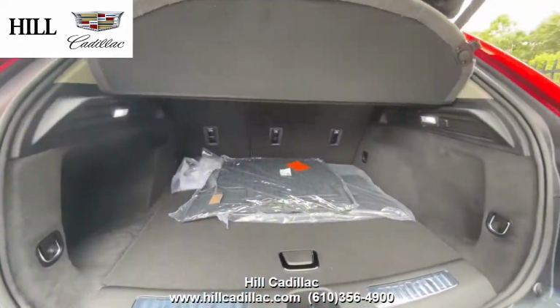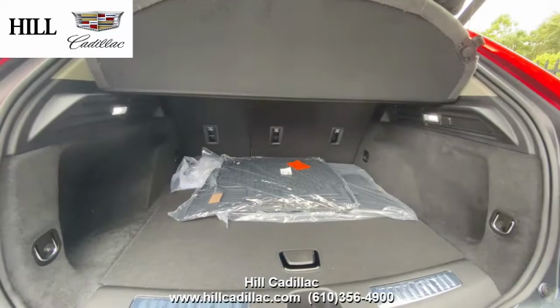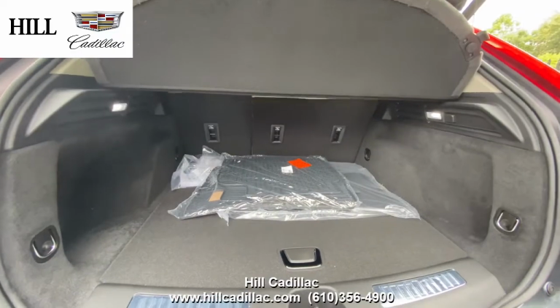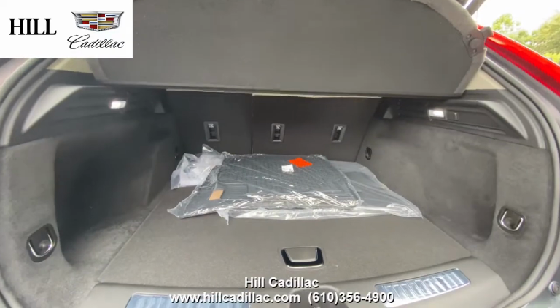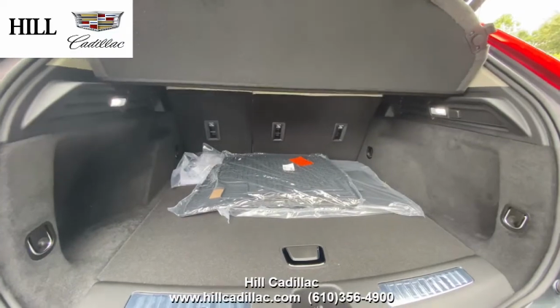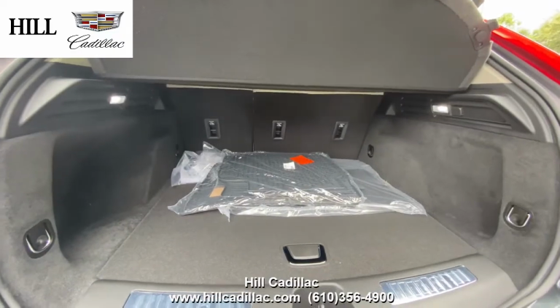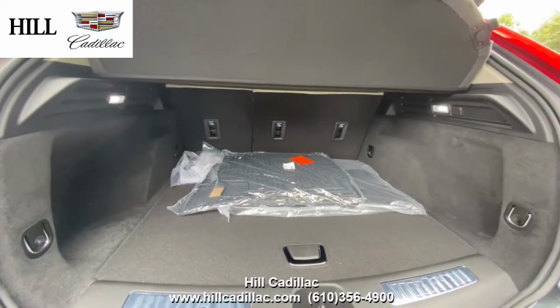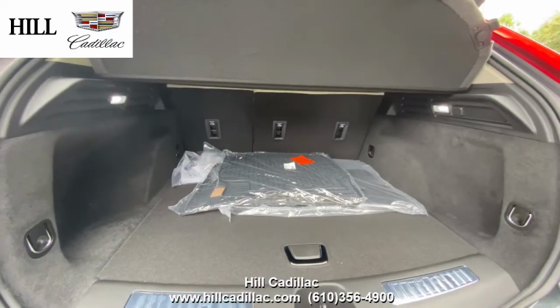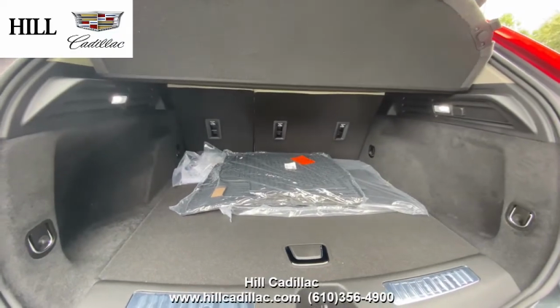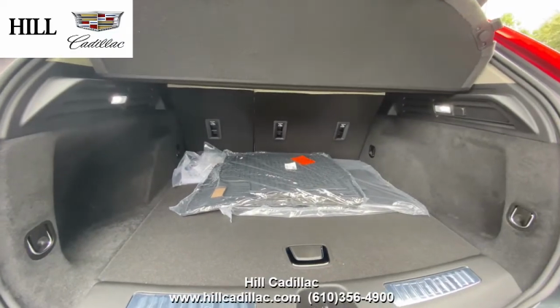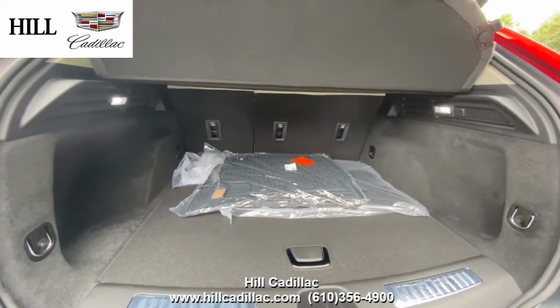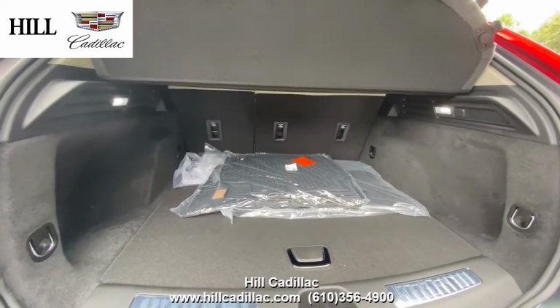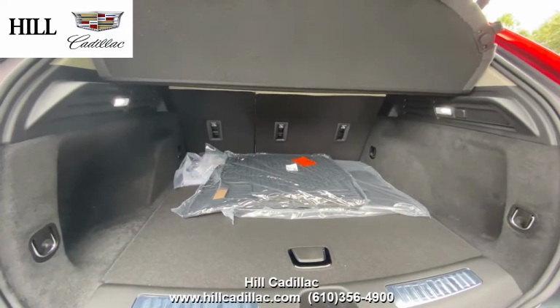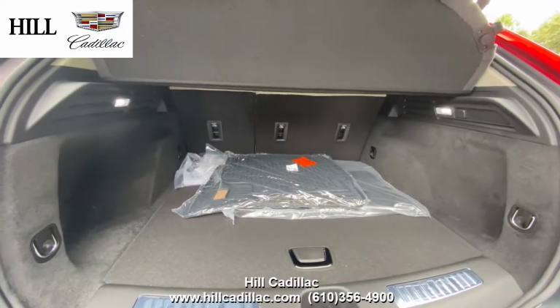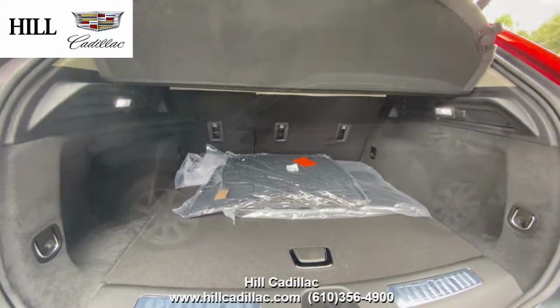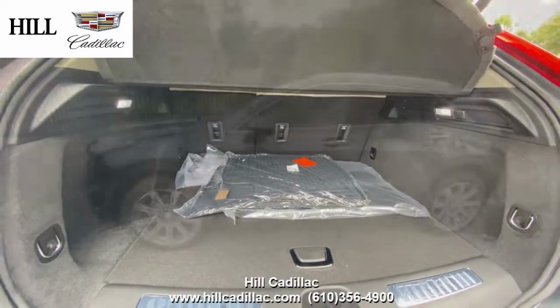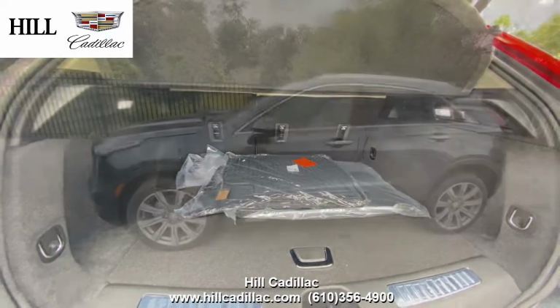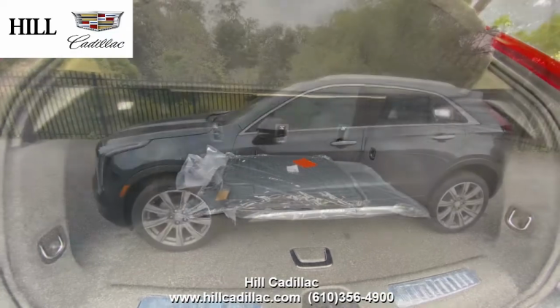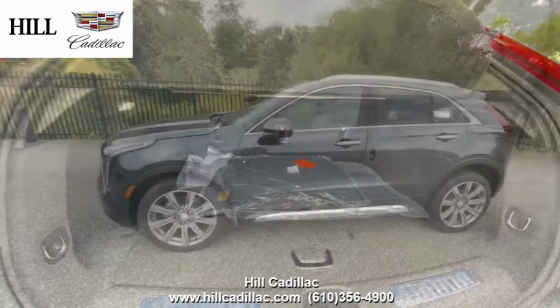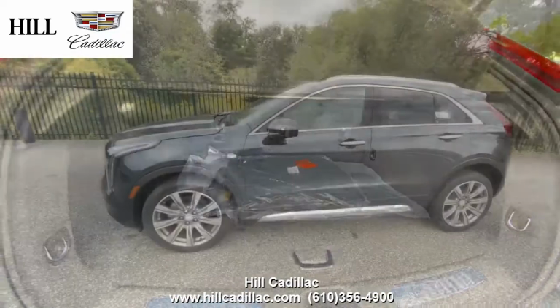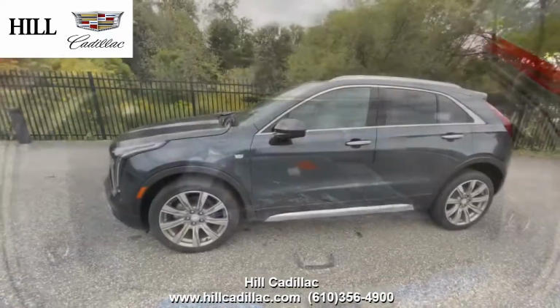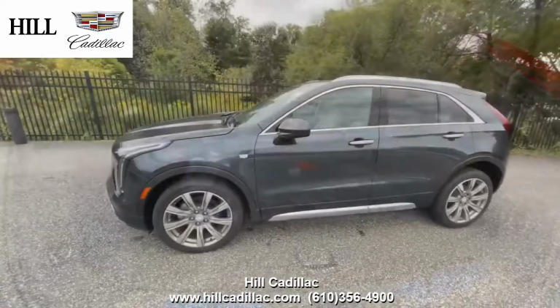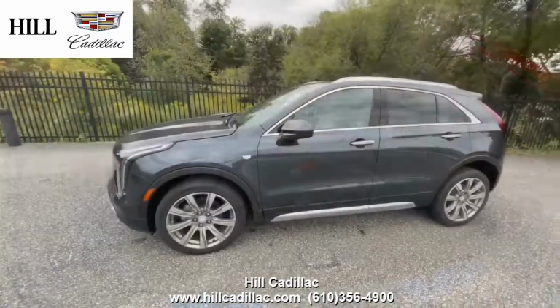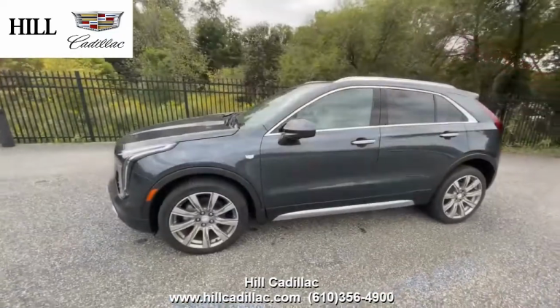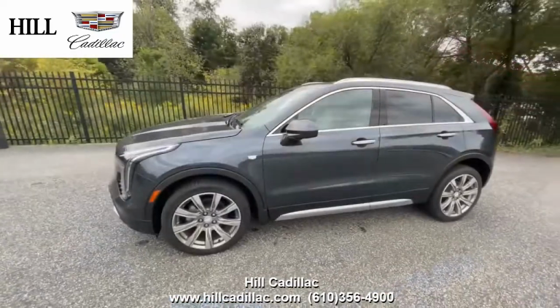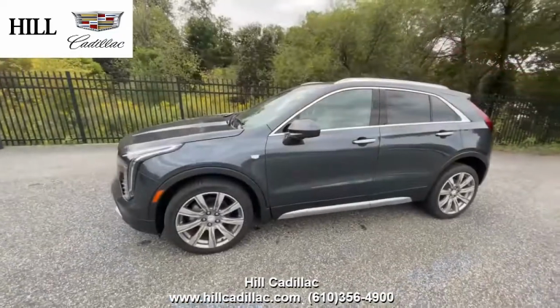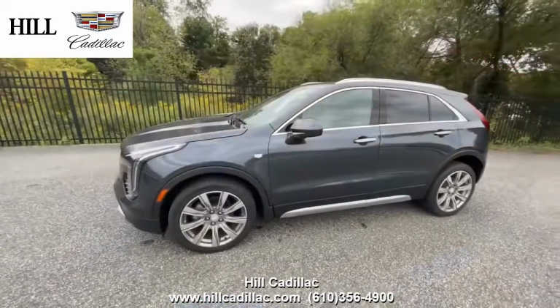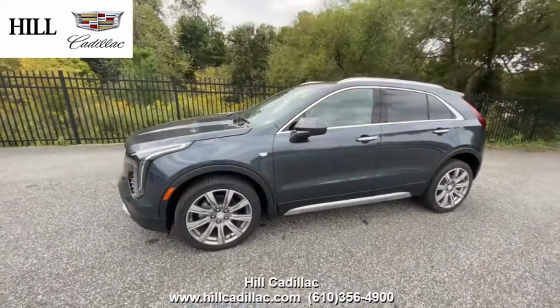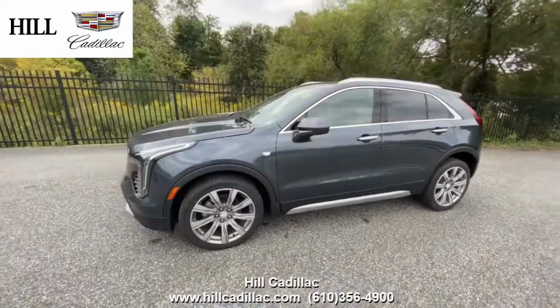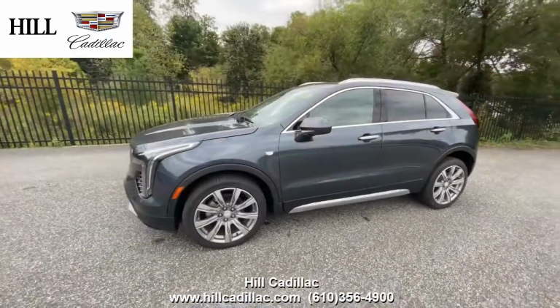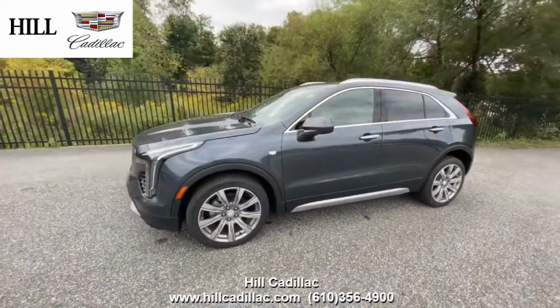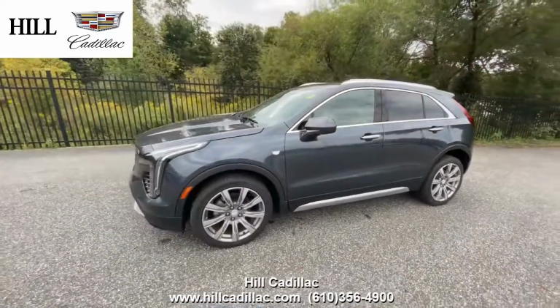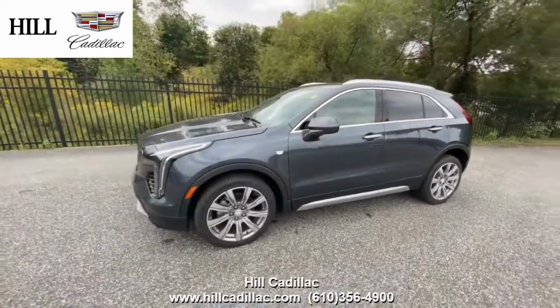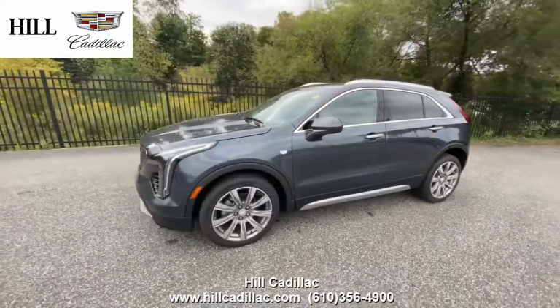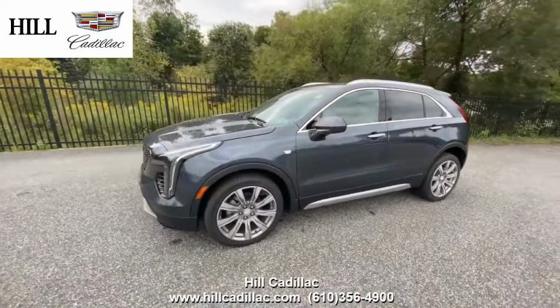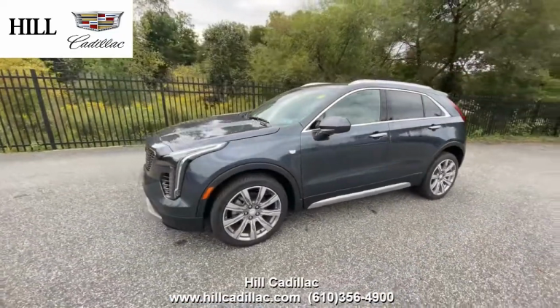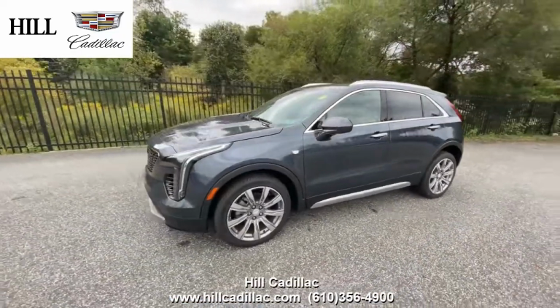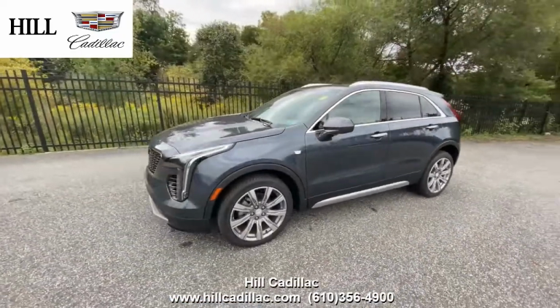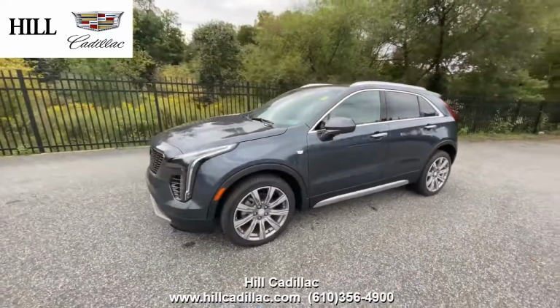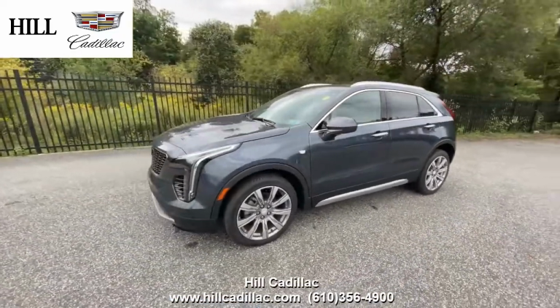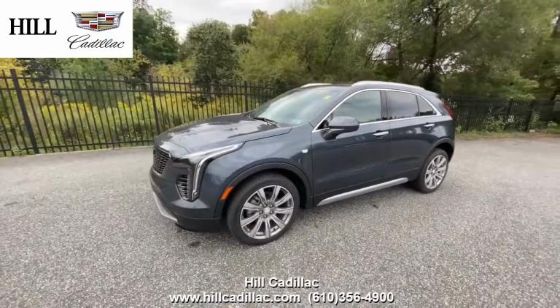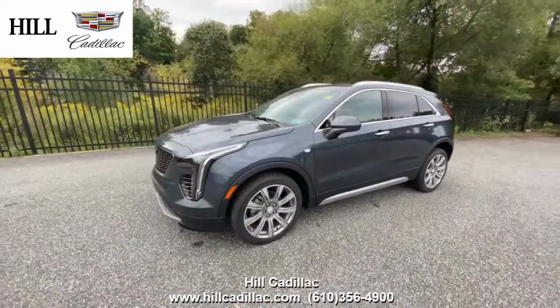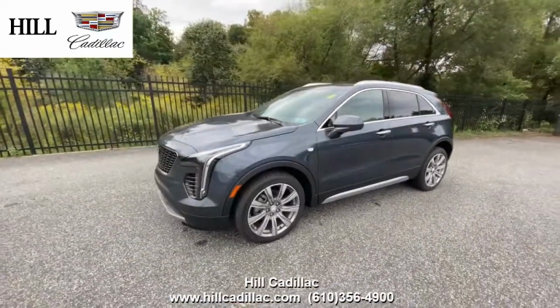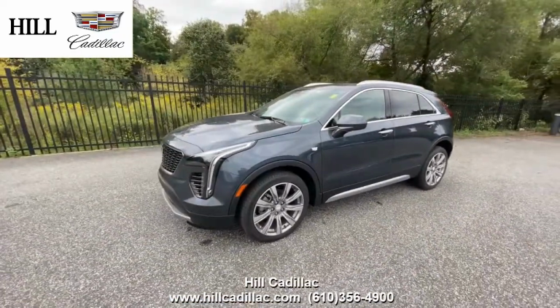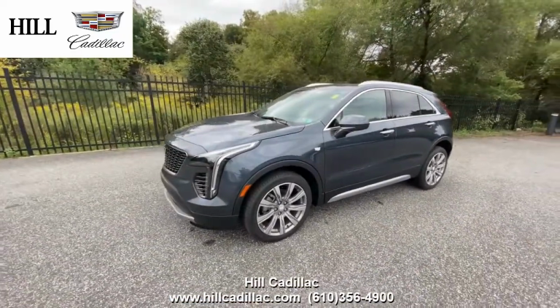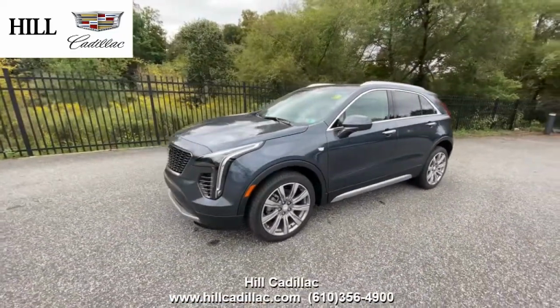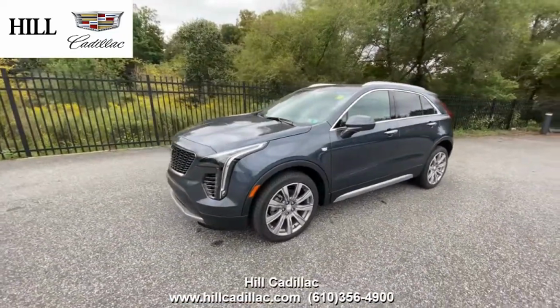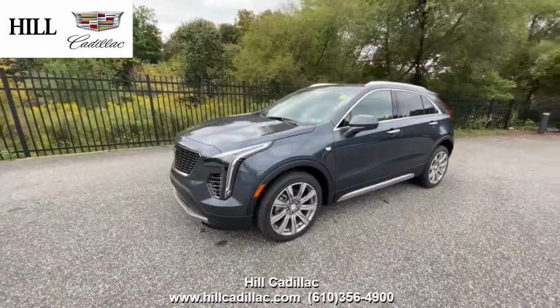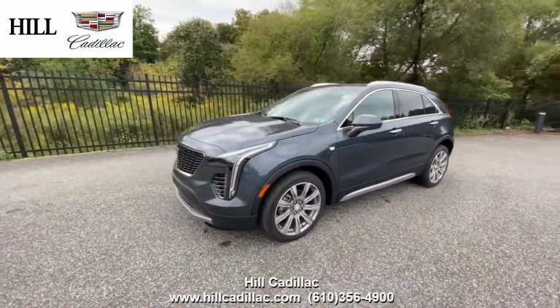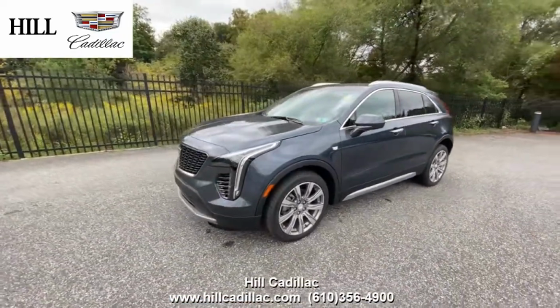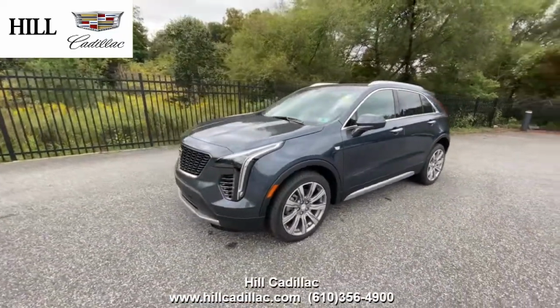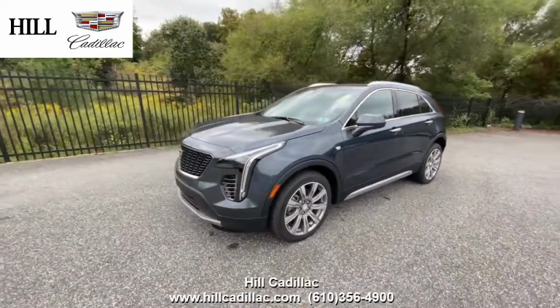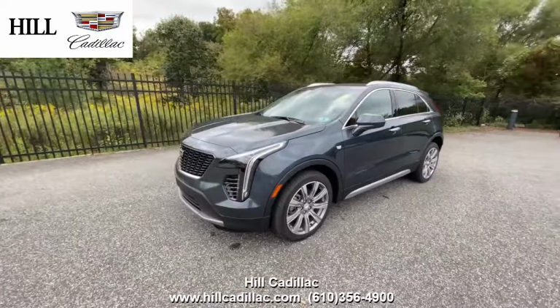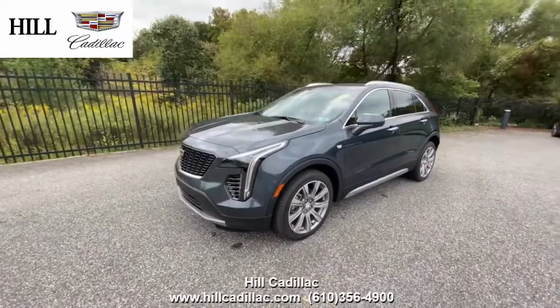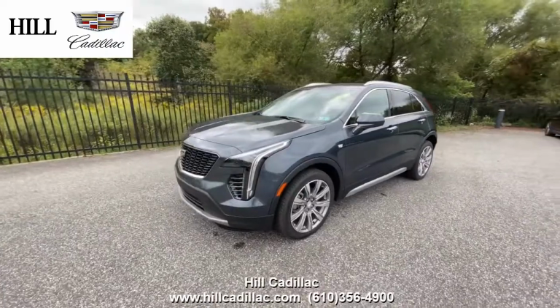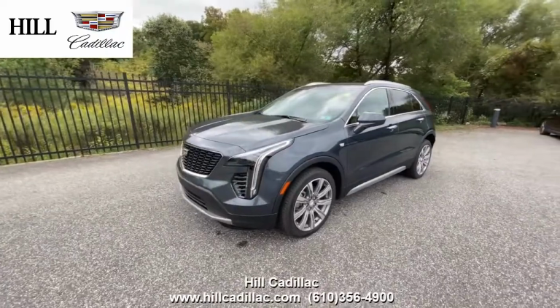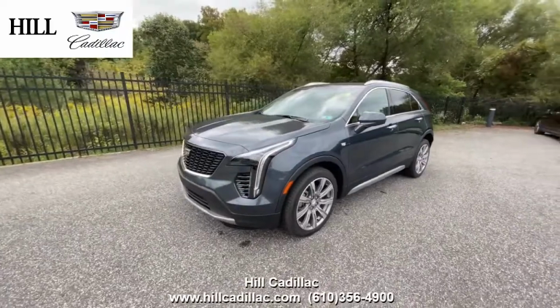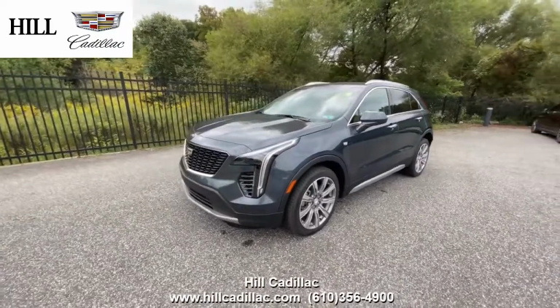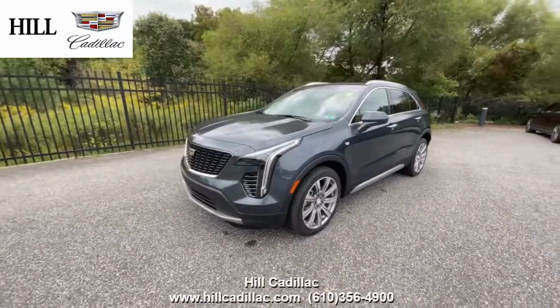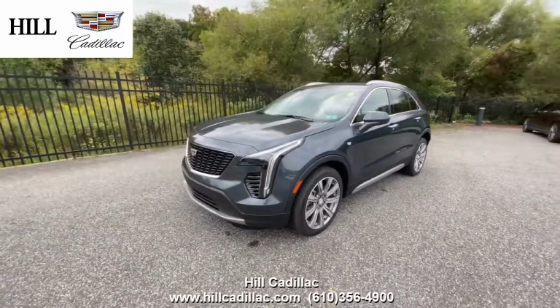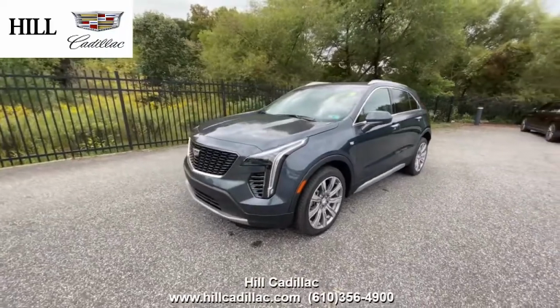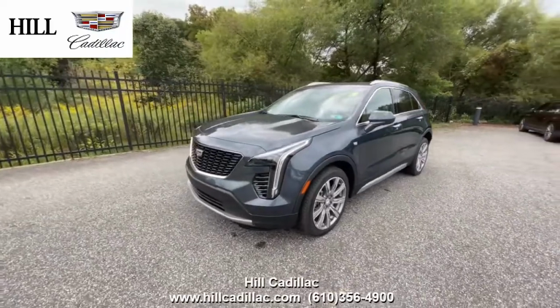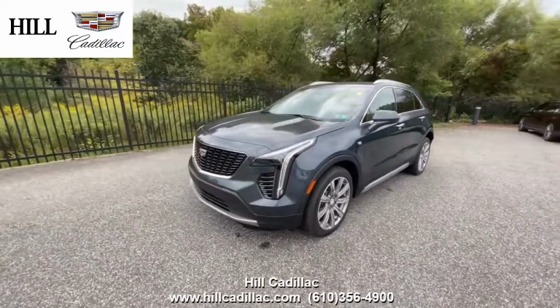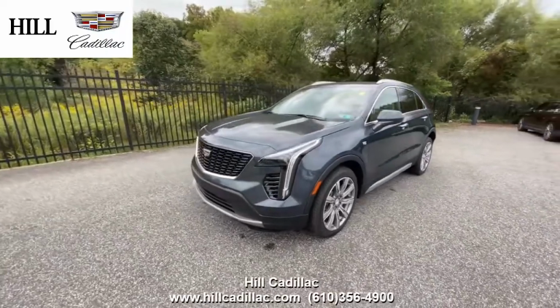For more information on this car, give us a call. If you're looking for a luxury car, we have your back at Hill Cadillac.